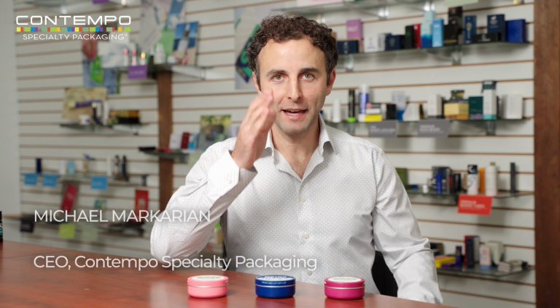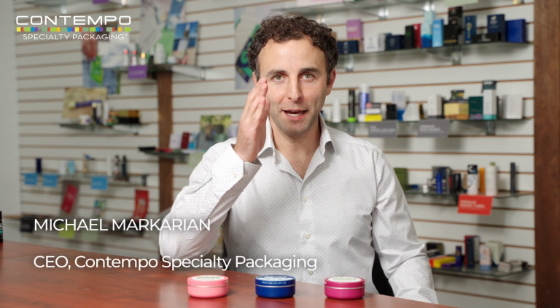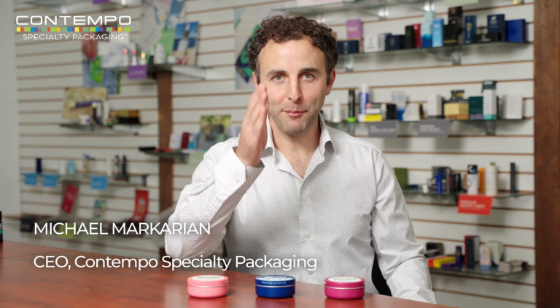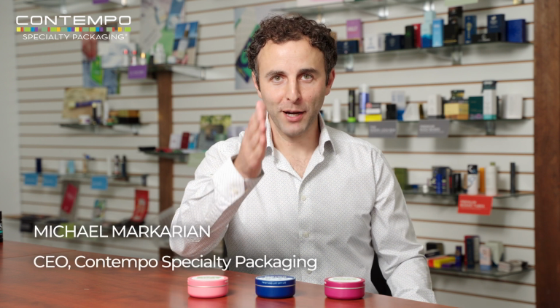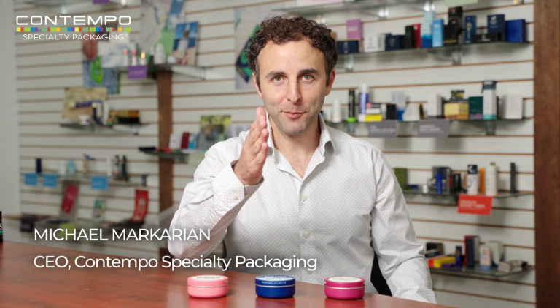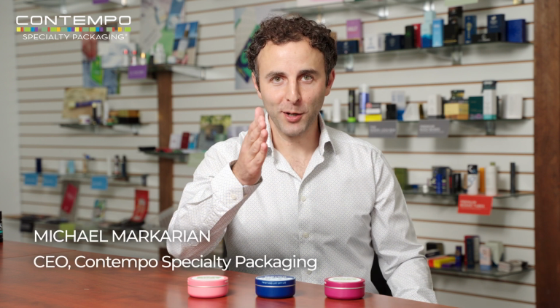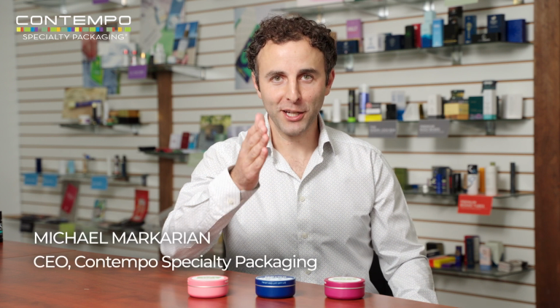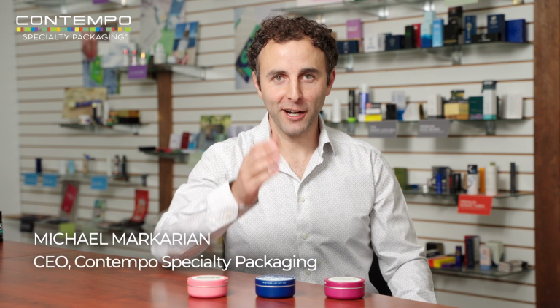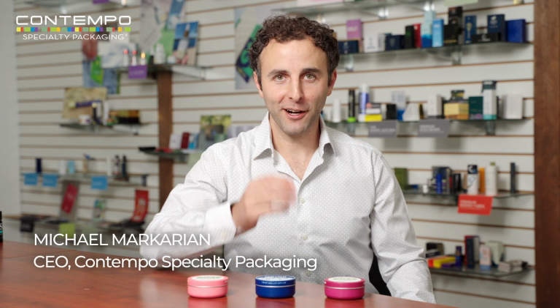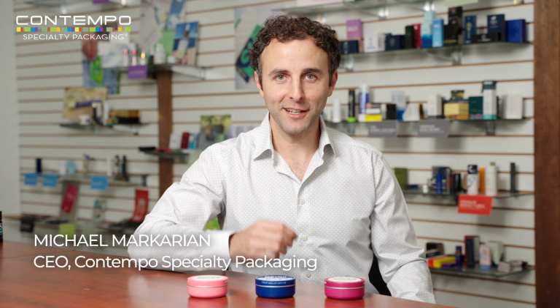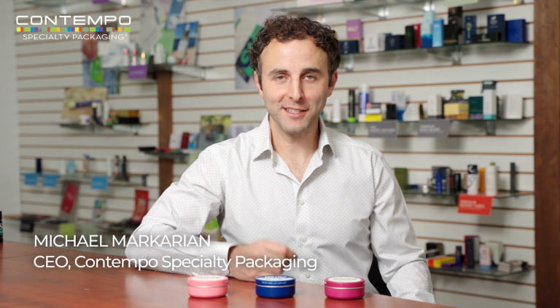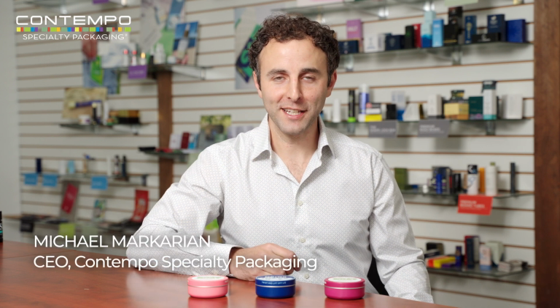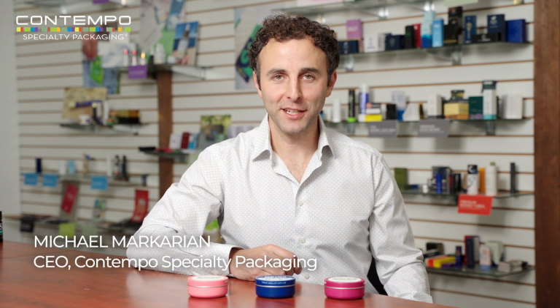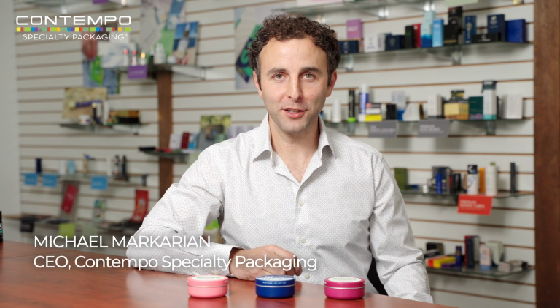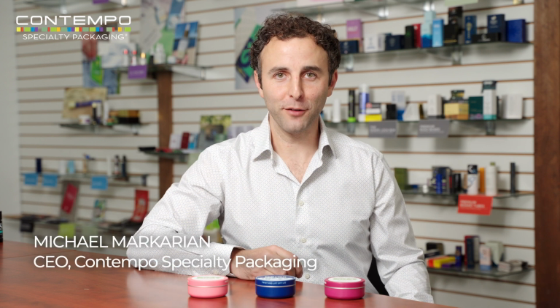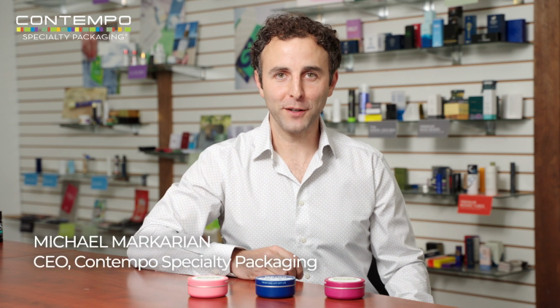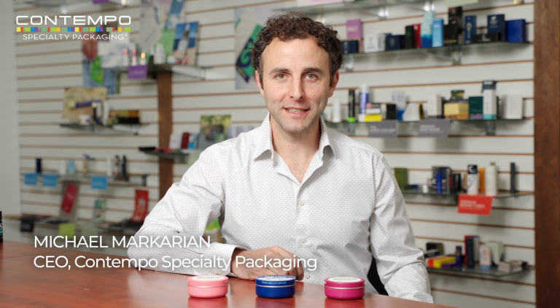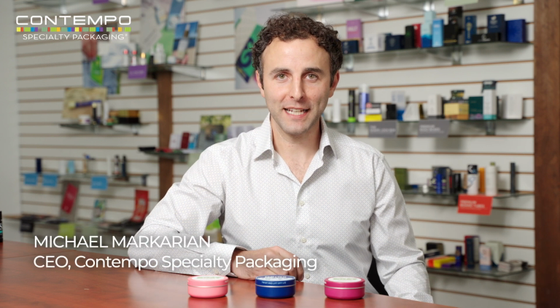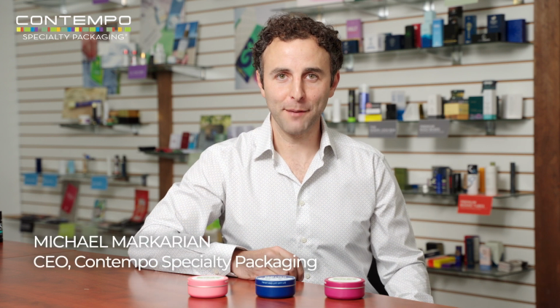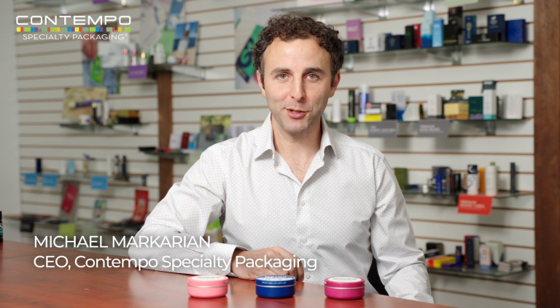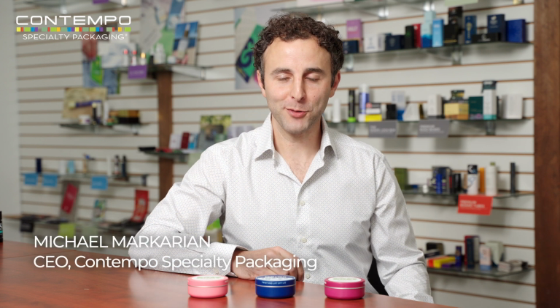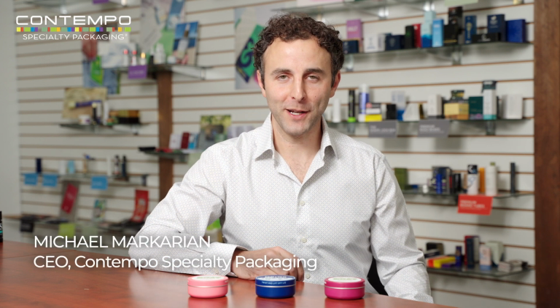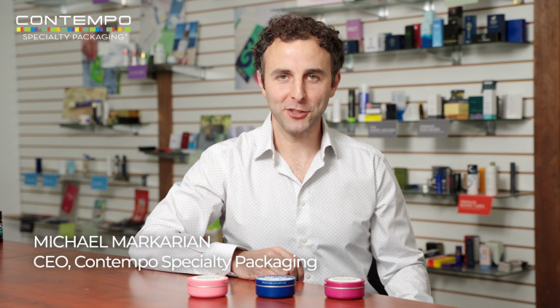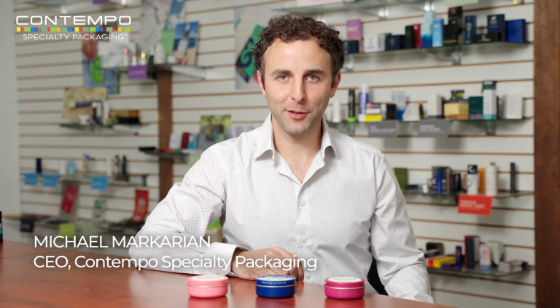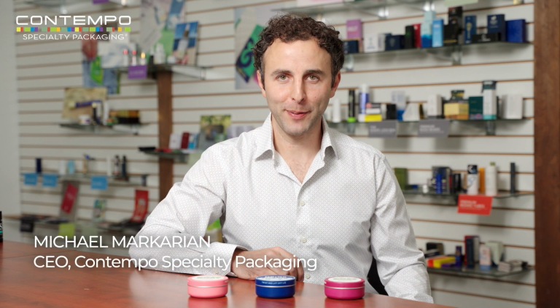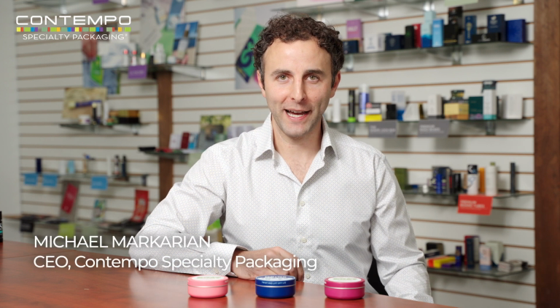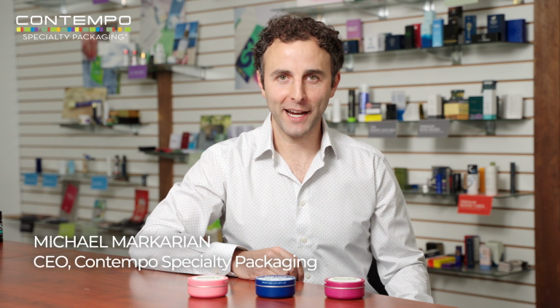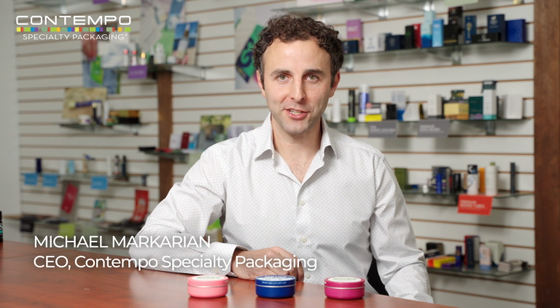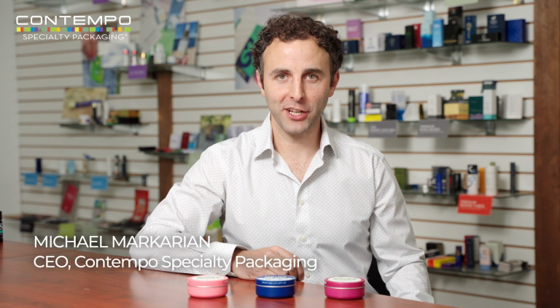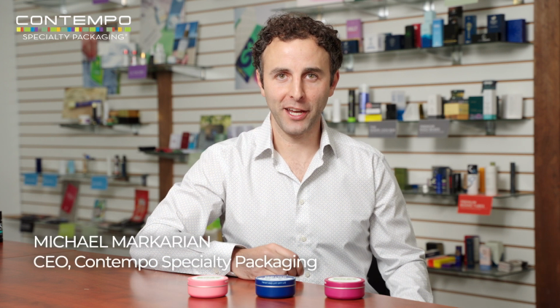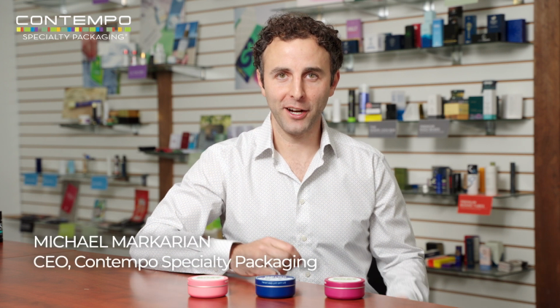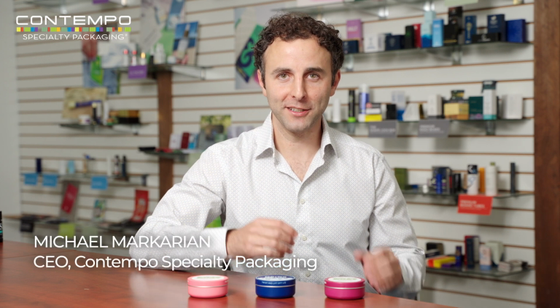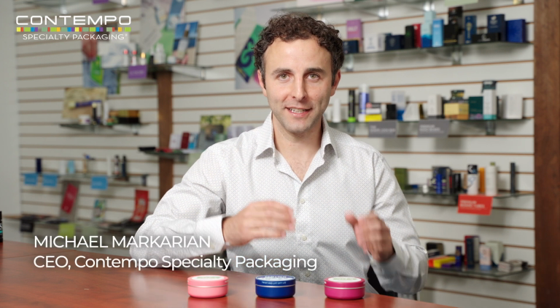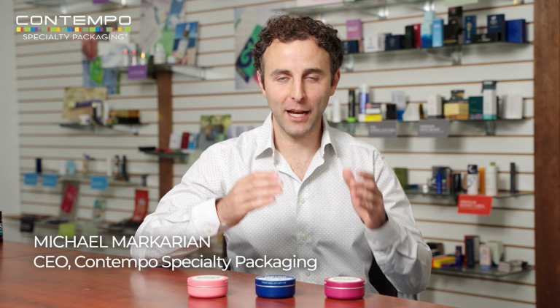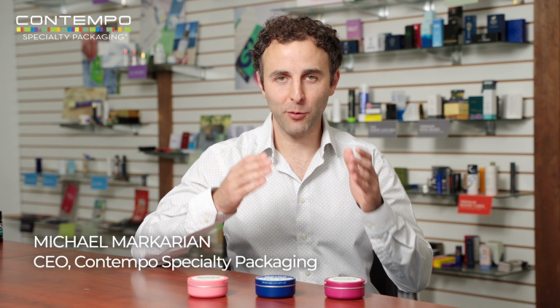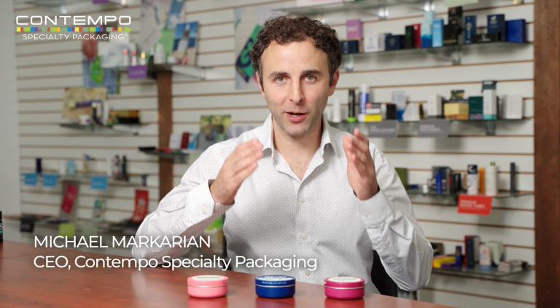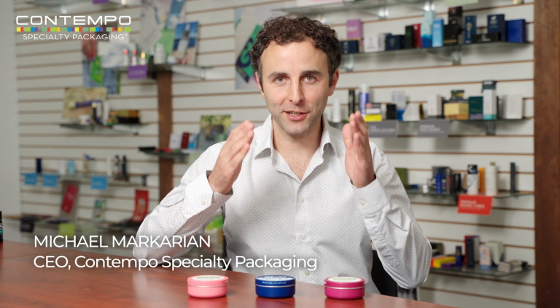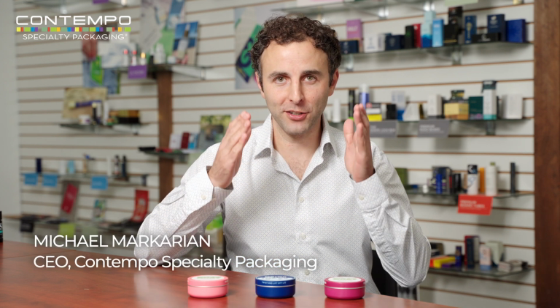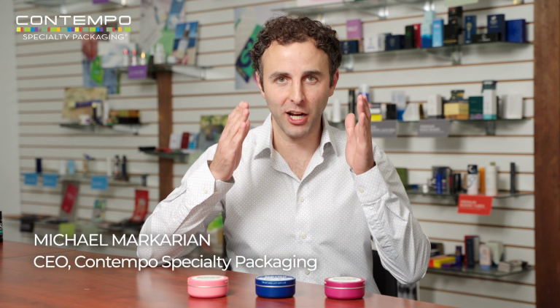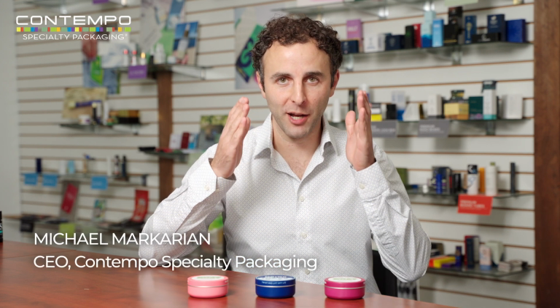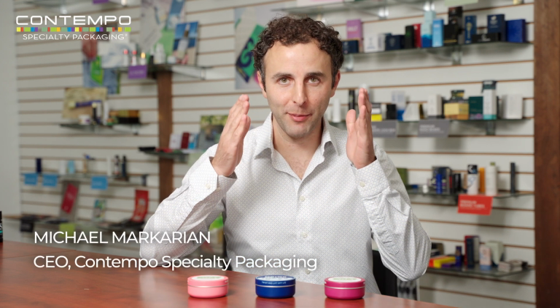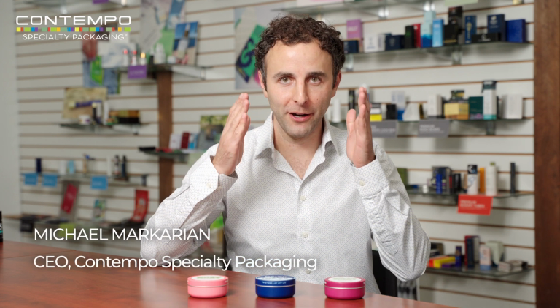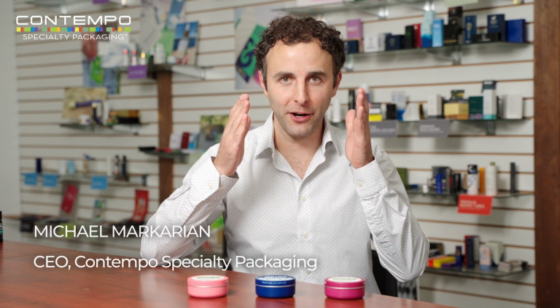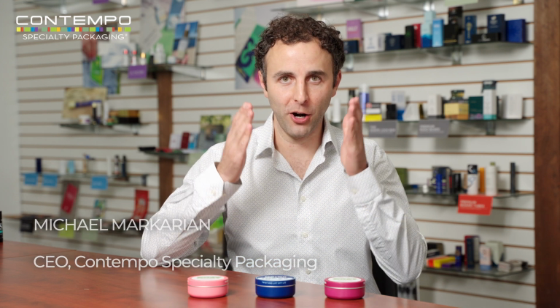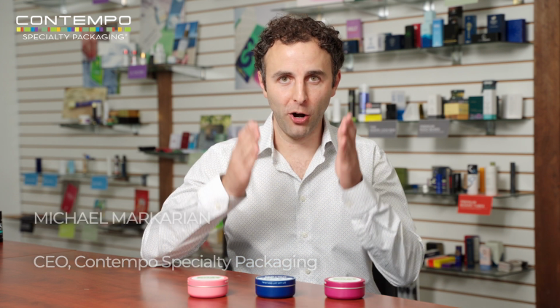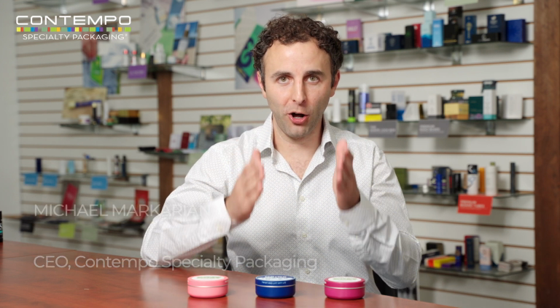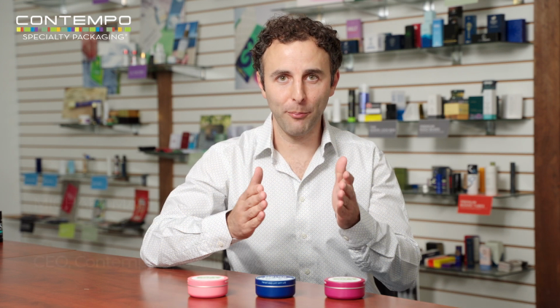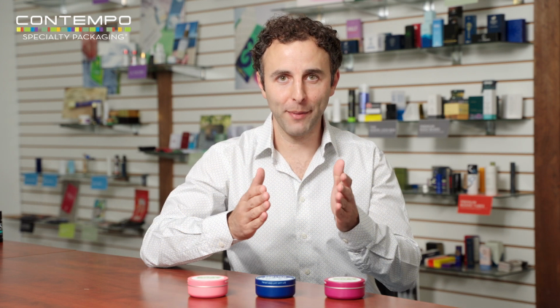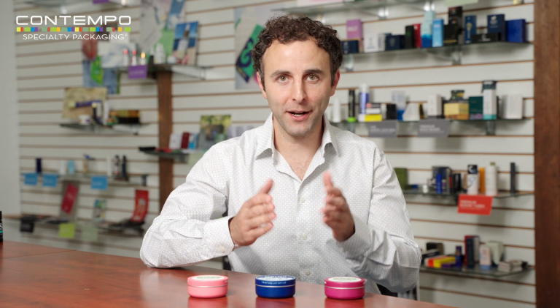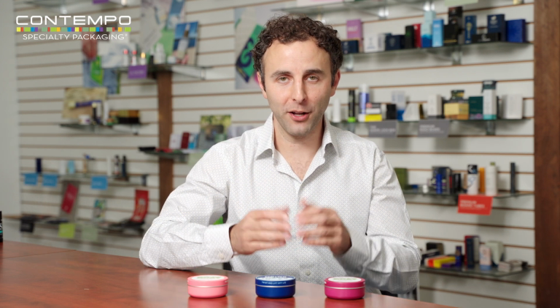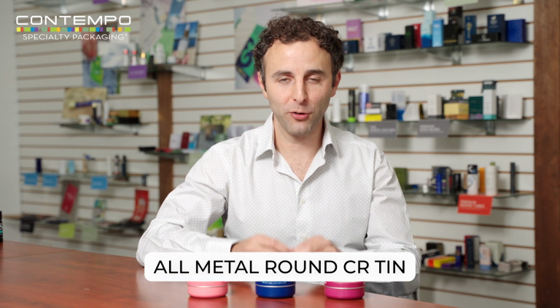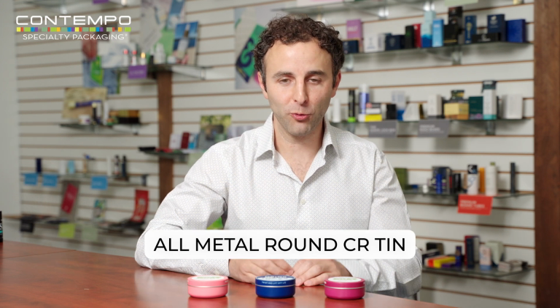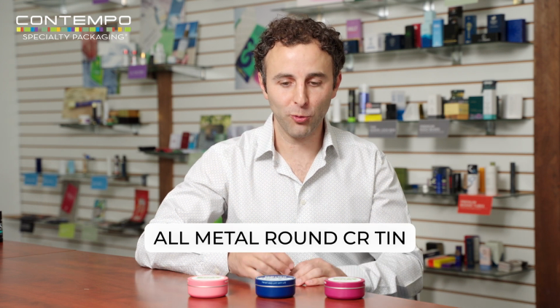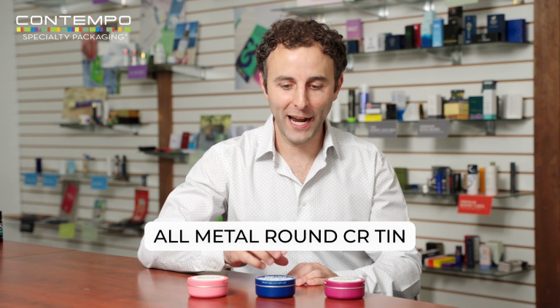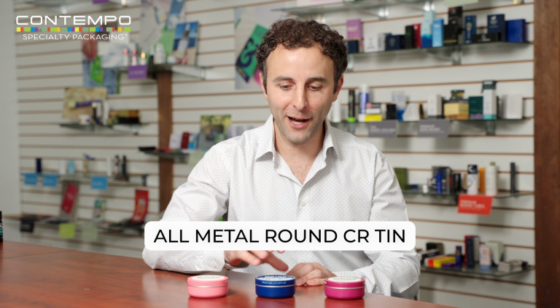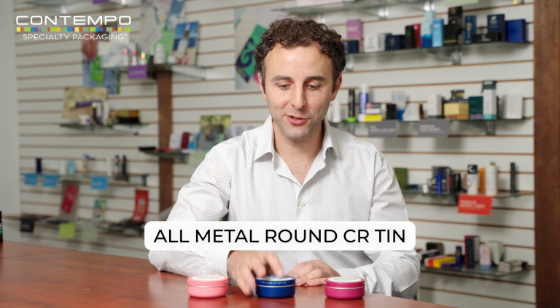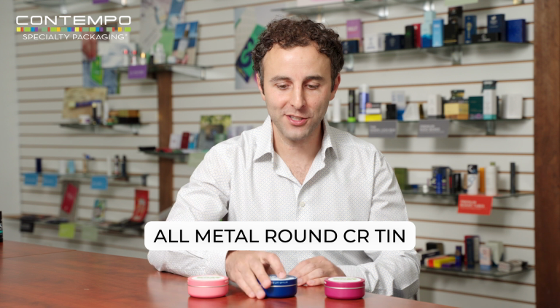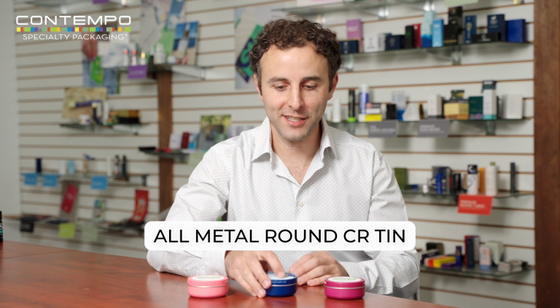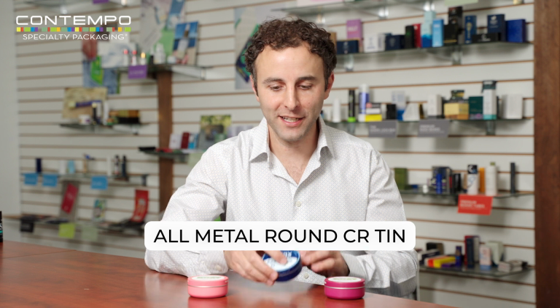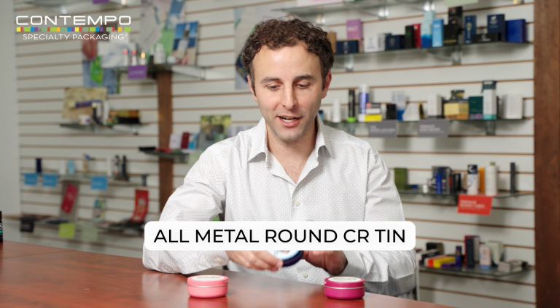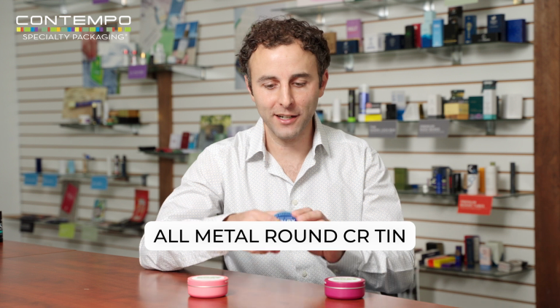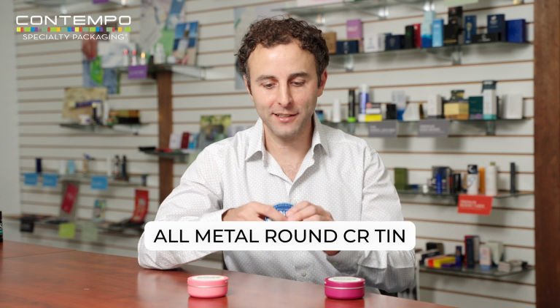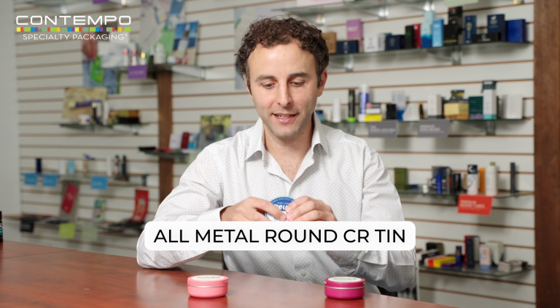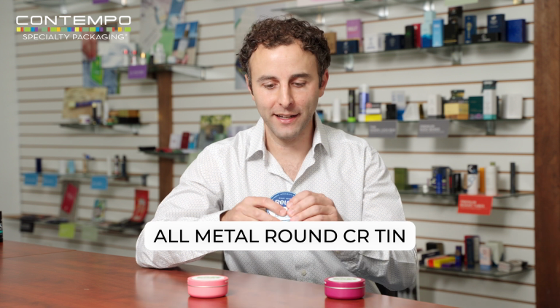Hey, Mike Markarian, CEO of Contempo Specialty Packaging here. Today we're going to talk about our all-metal round CR-10.